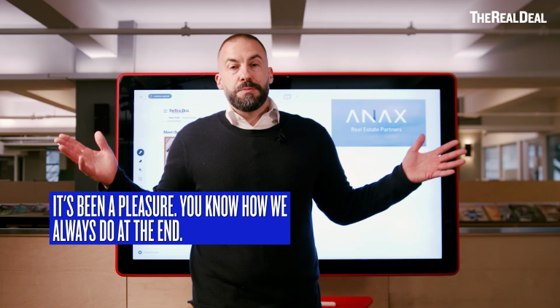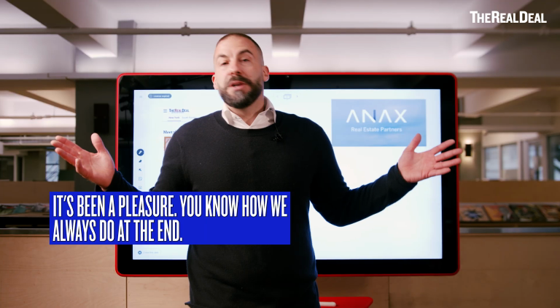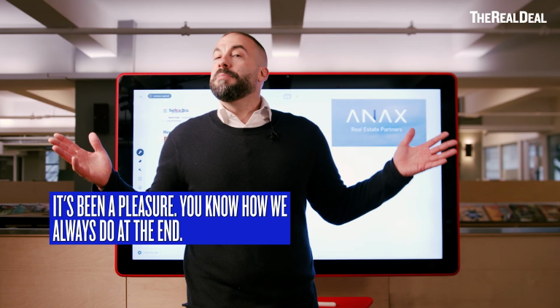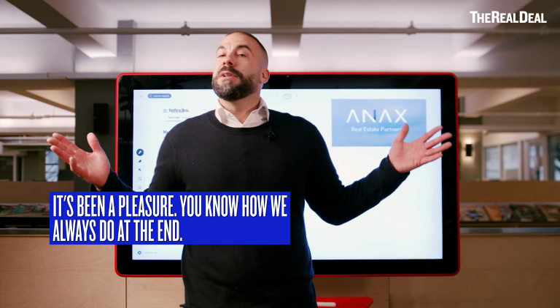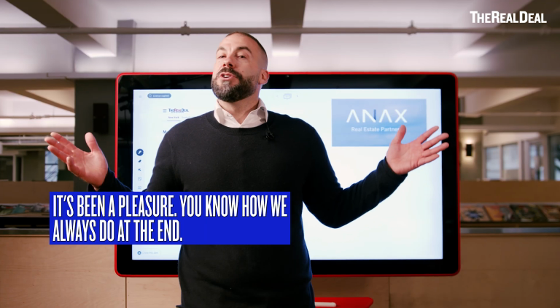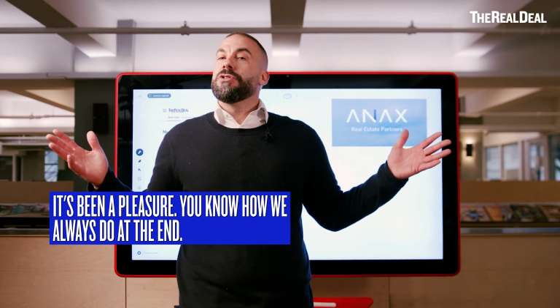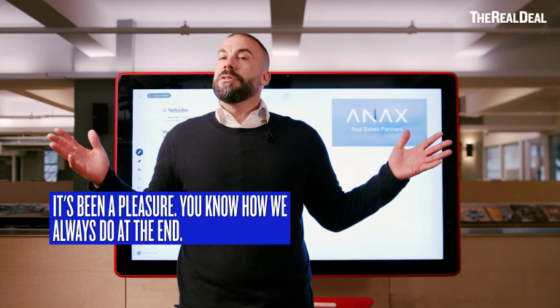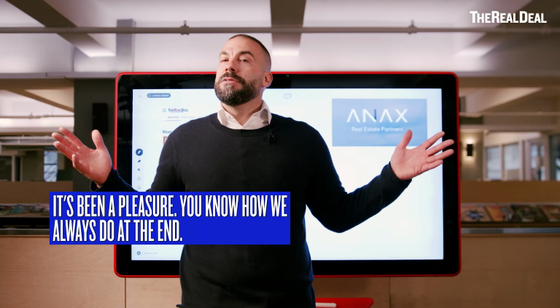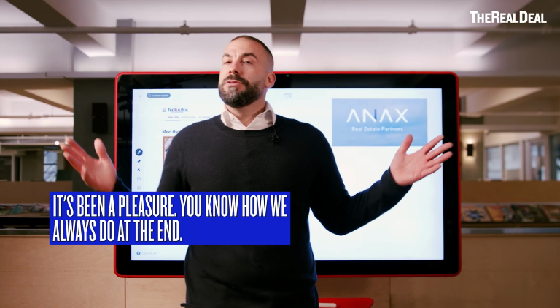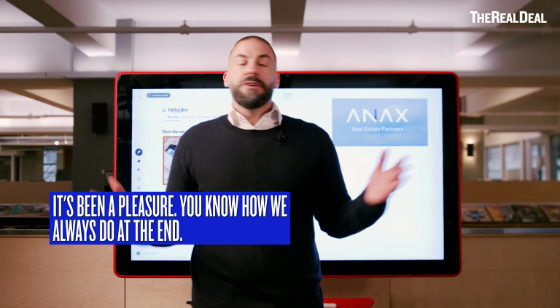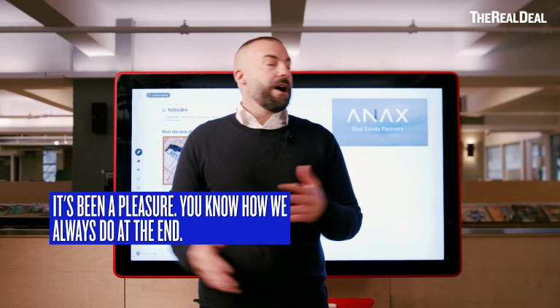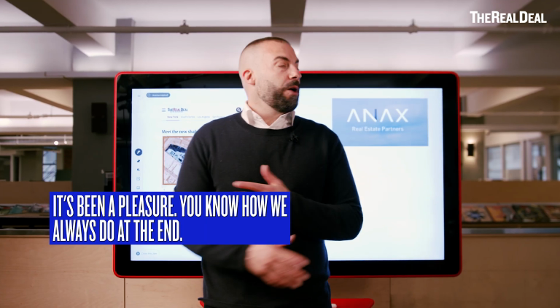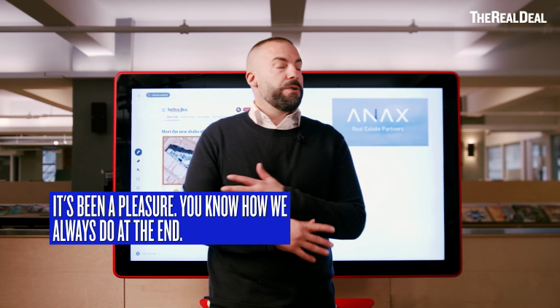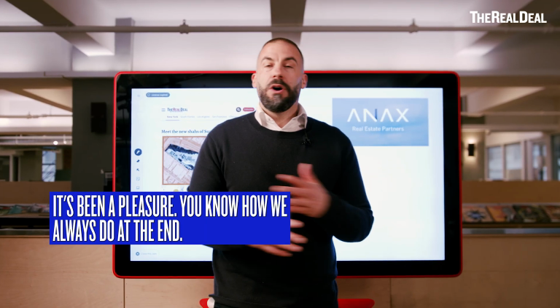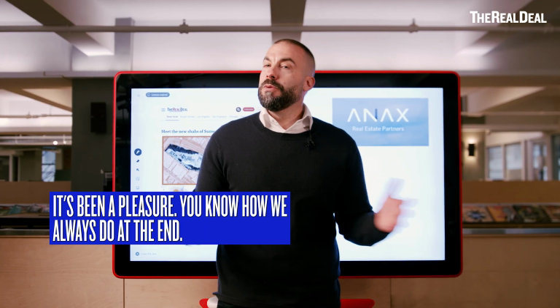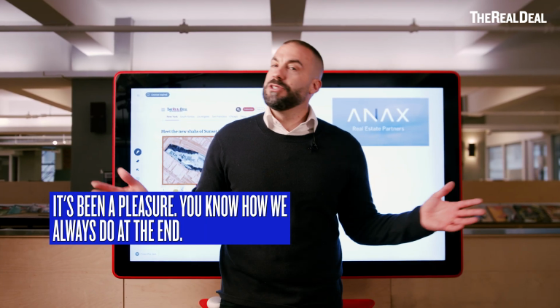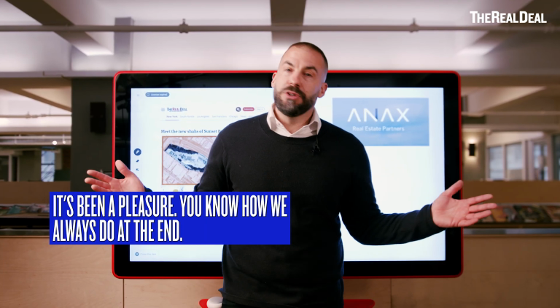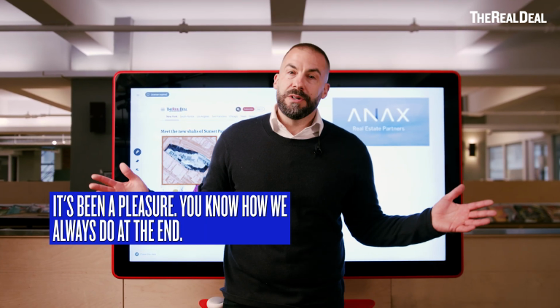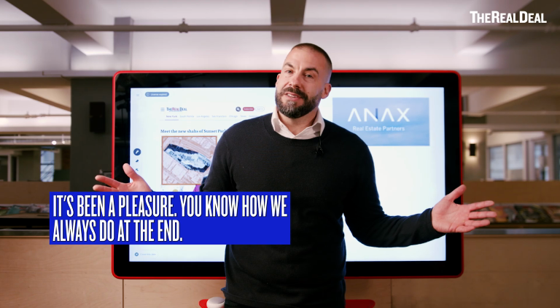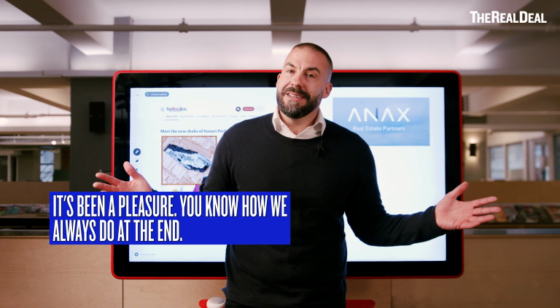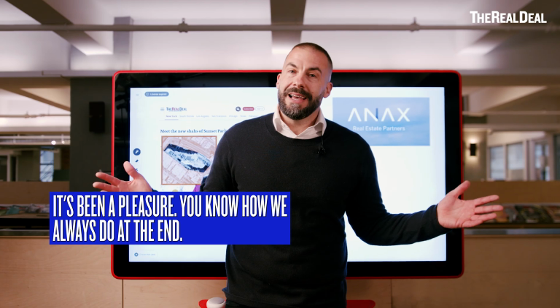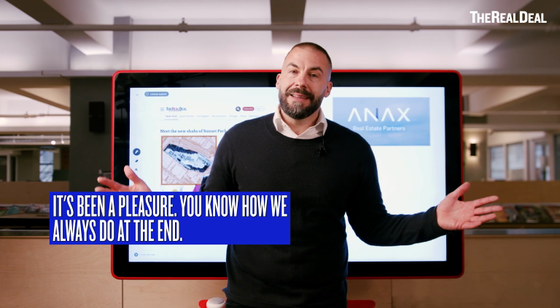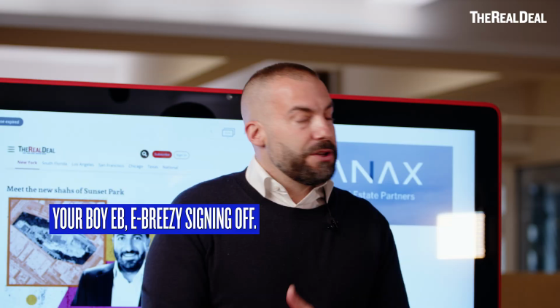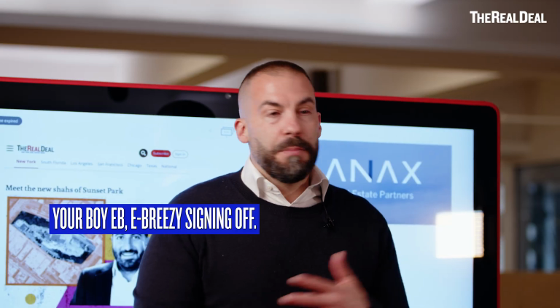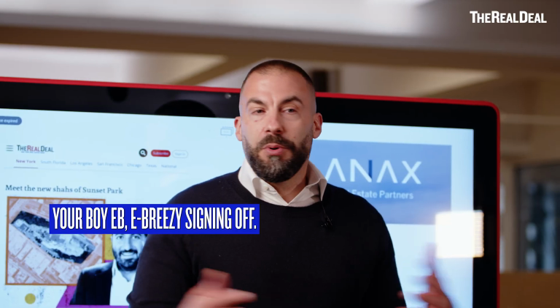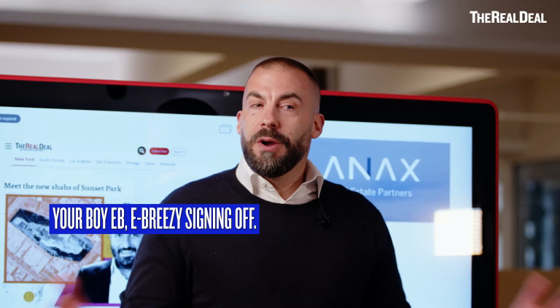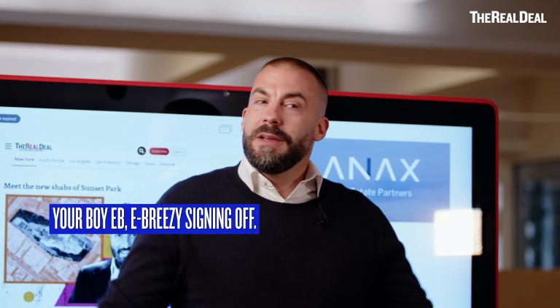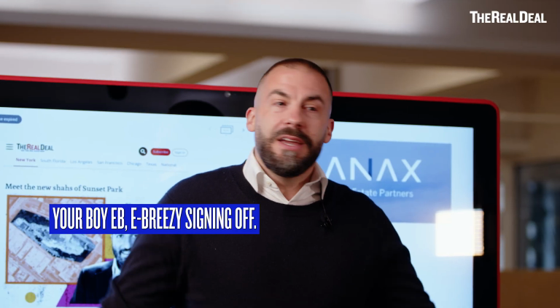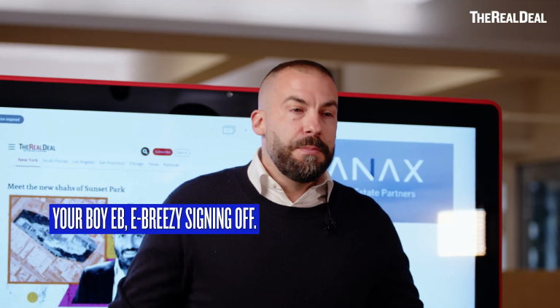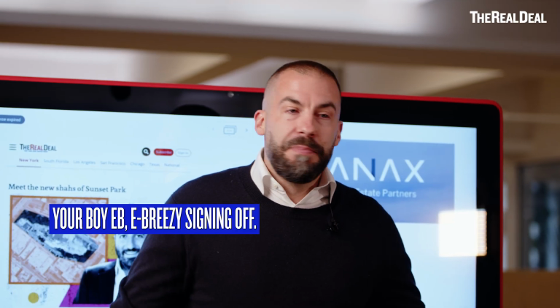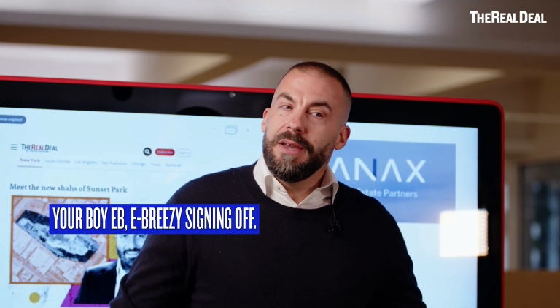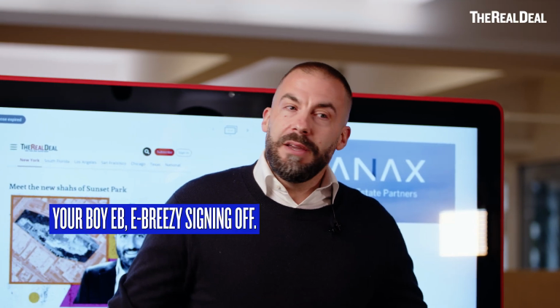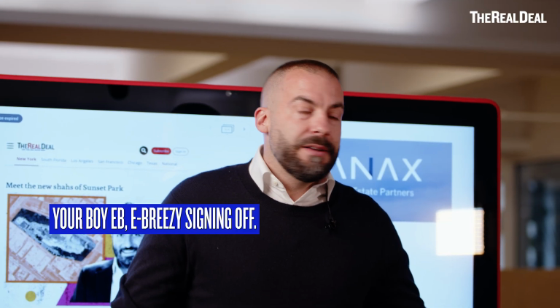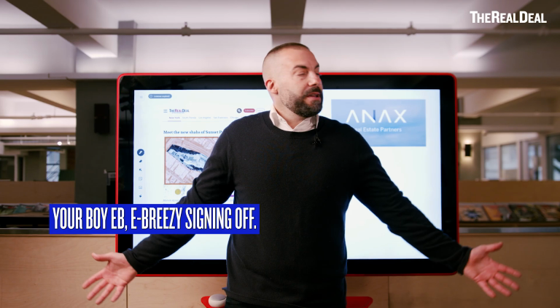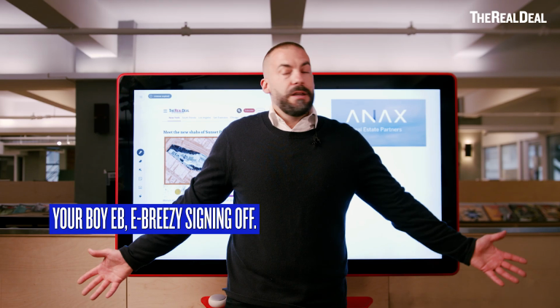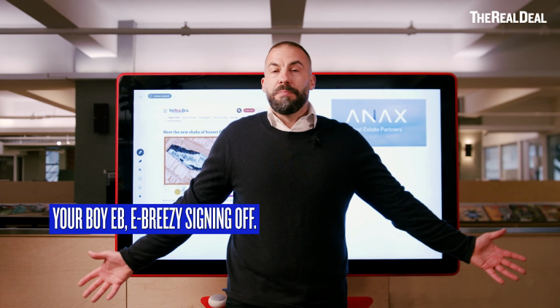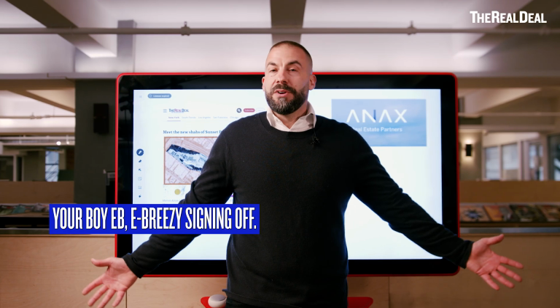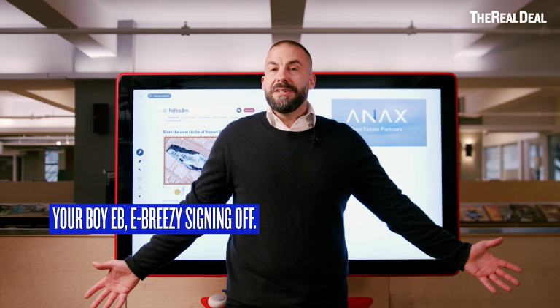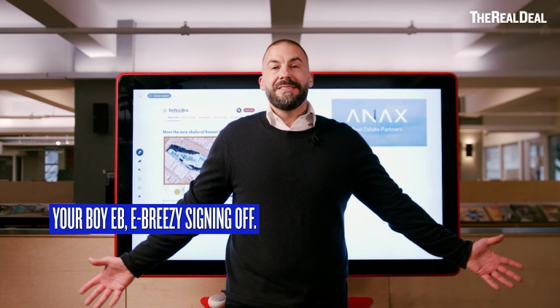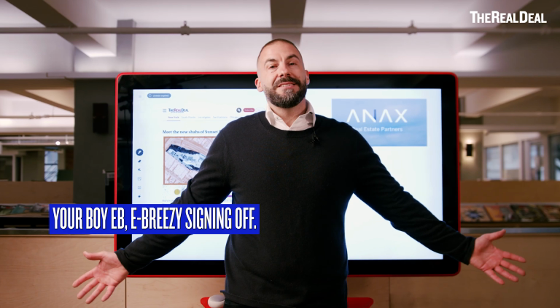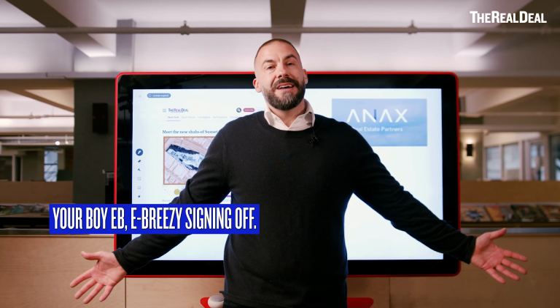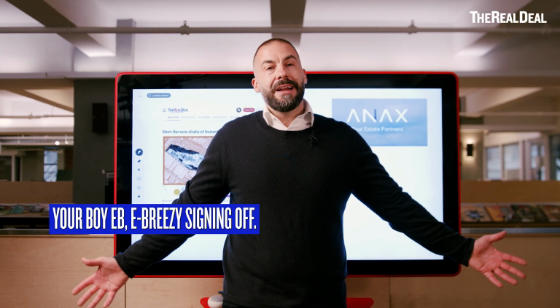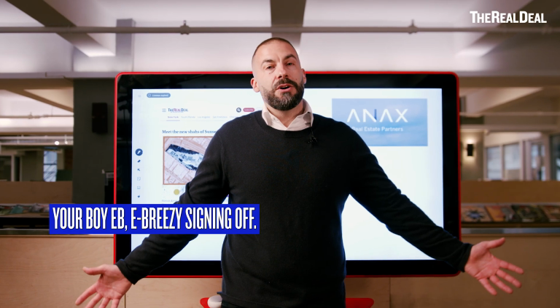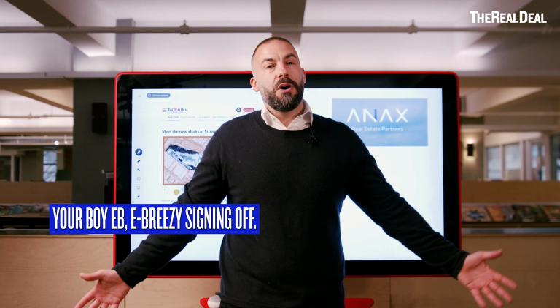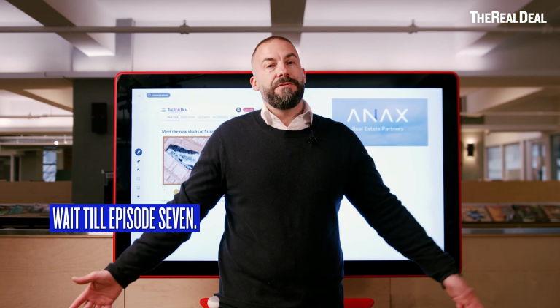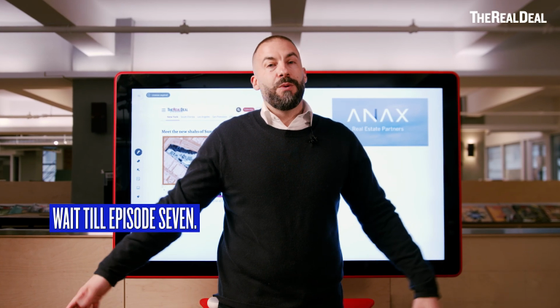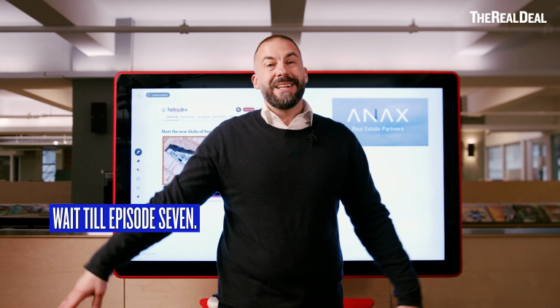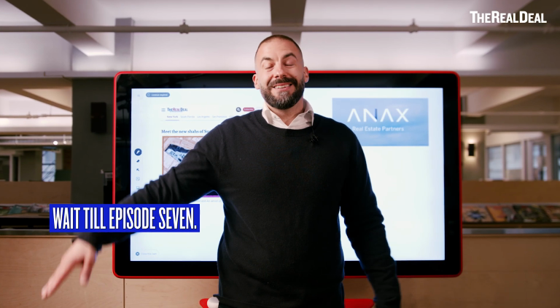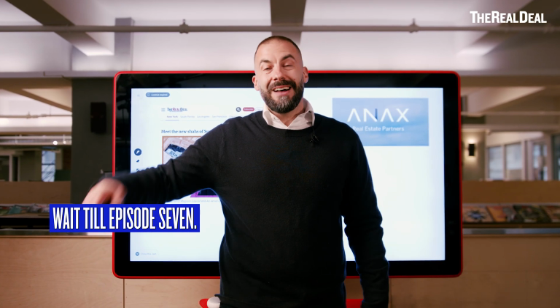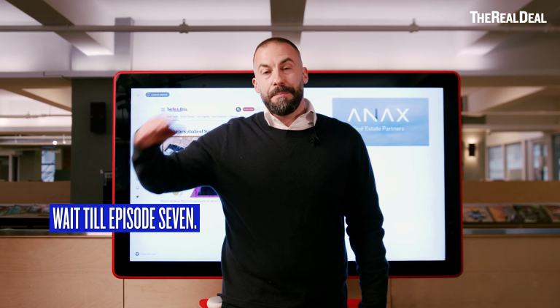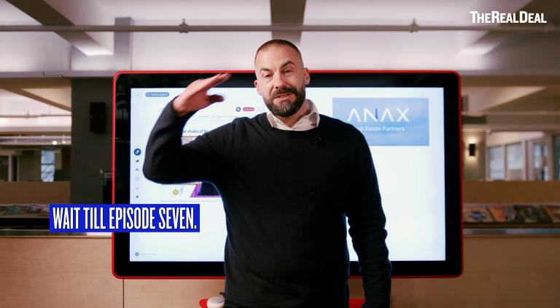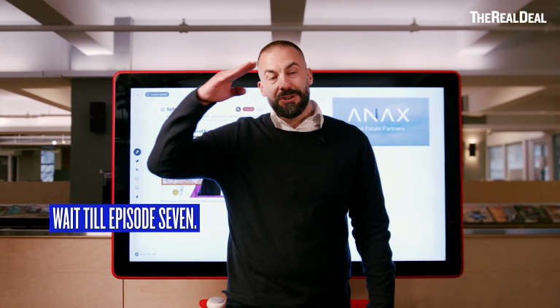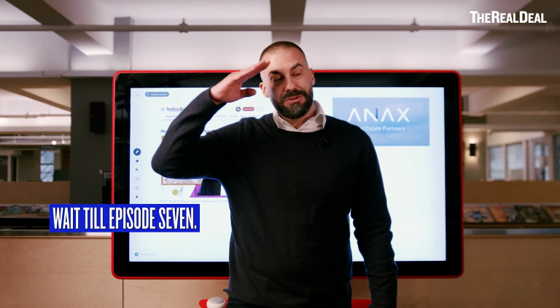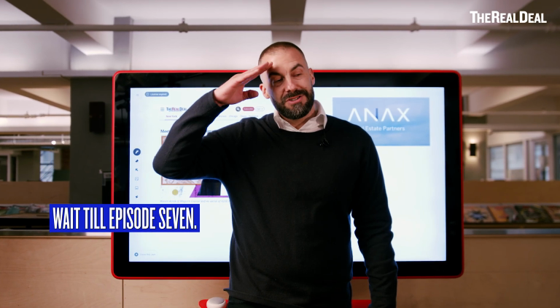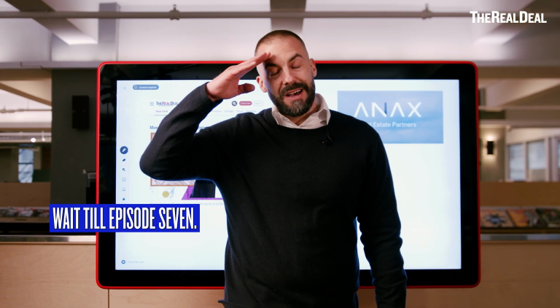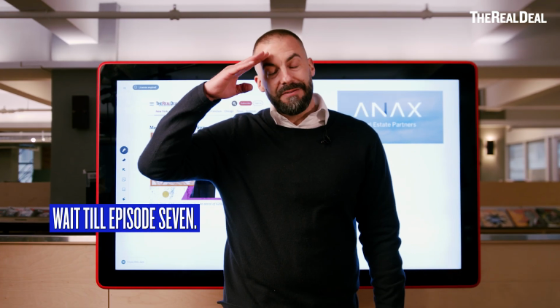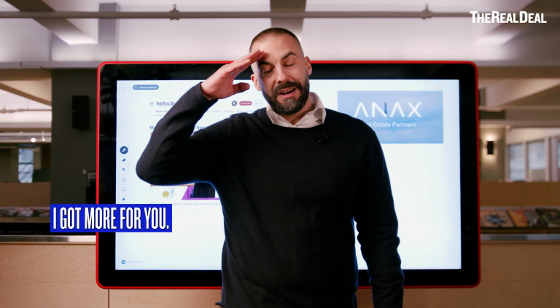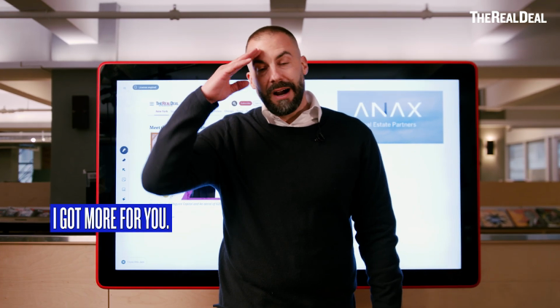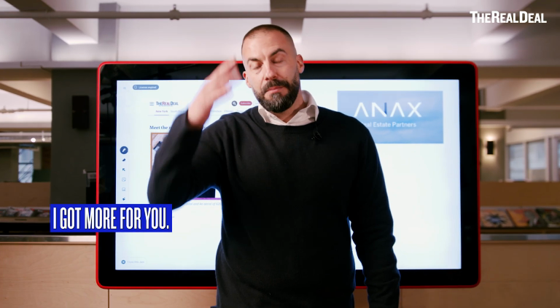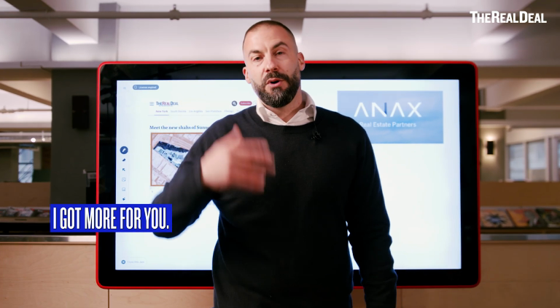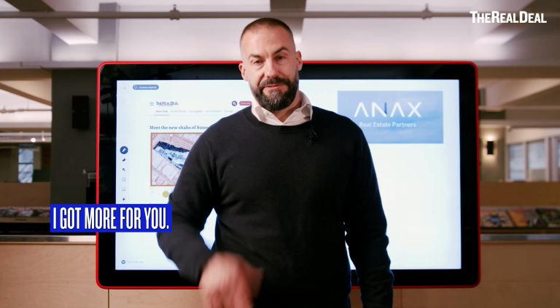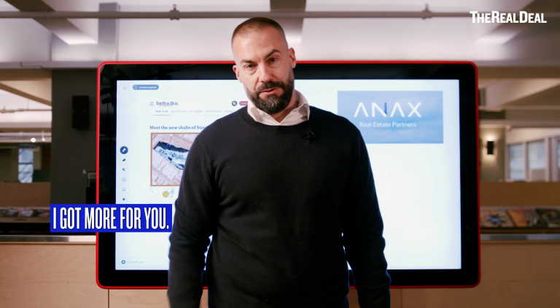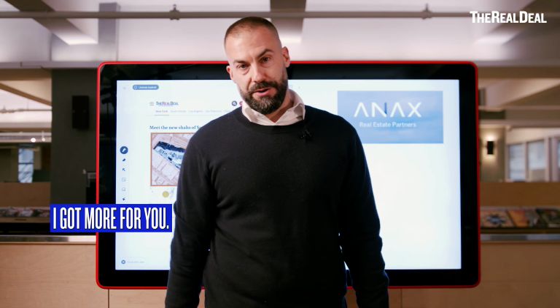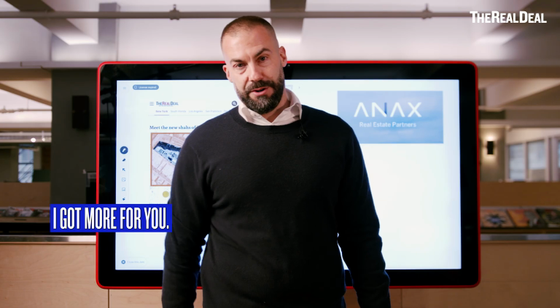It's been a pleasure. Your boy EB, EBreezy, signing off. Wait till episode seven — I got more for you.